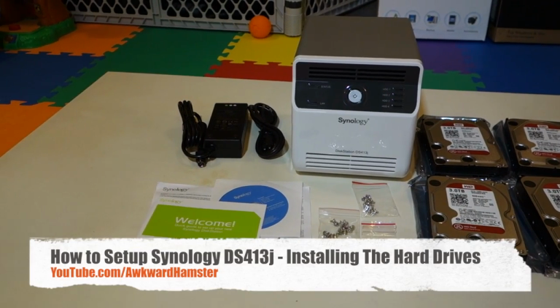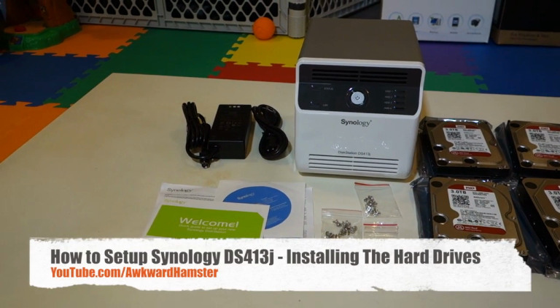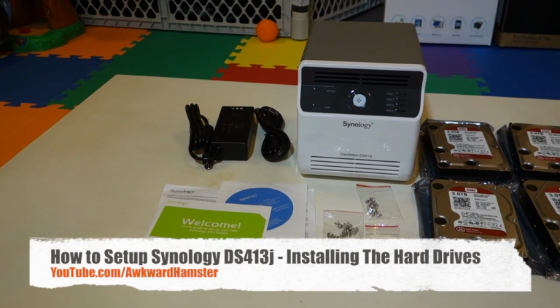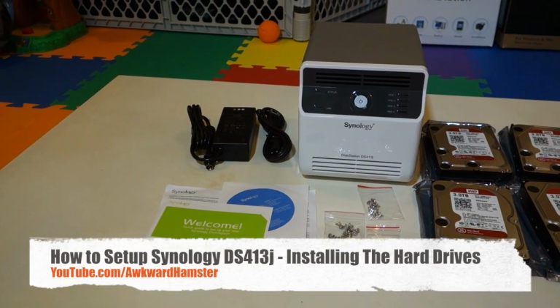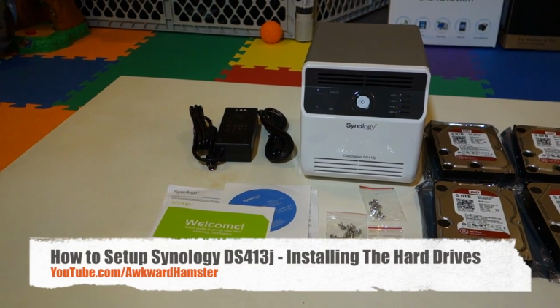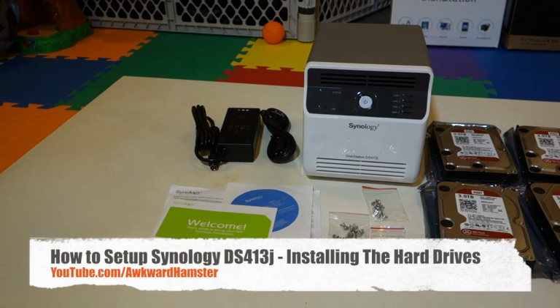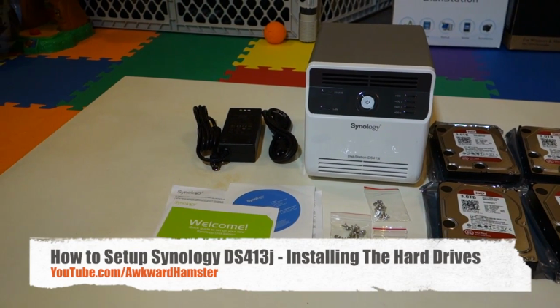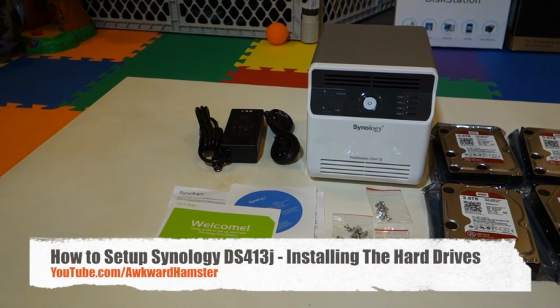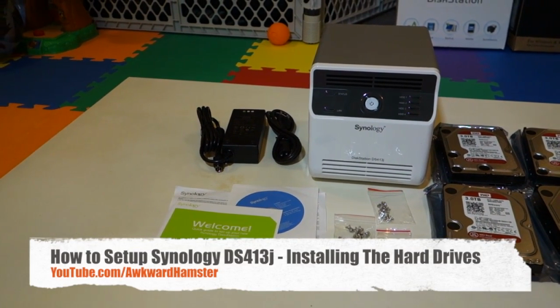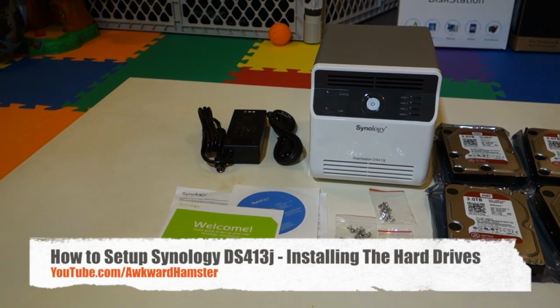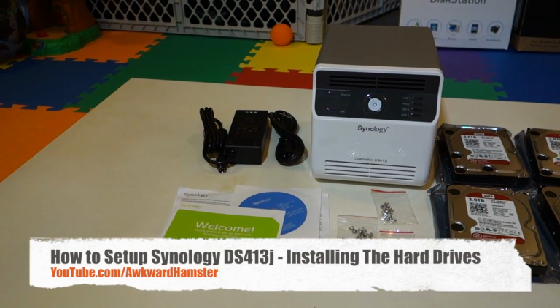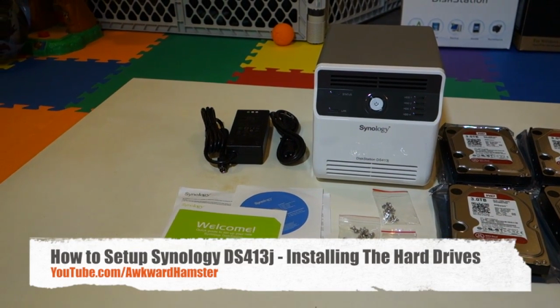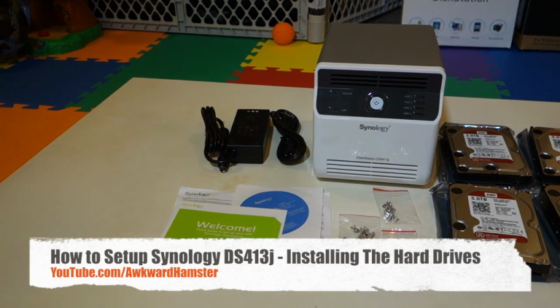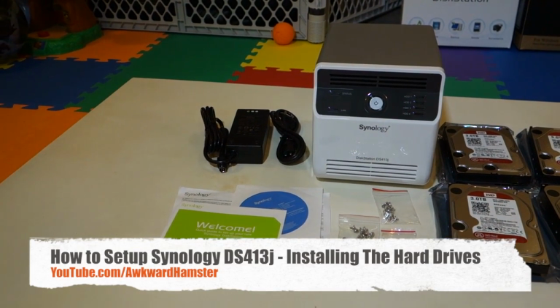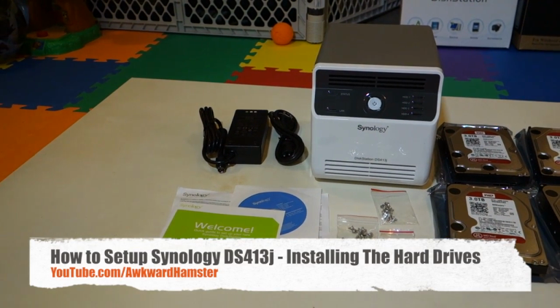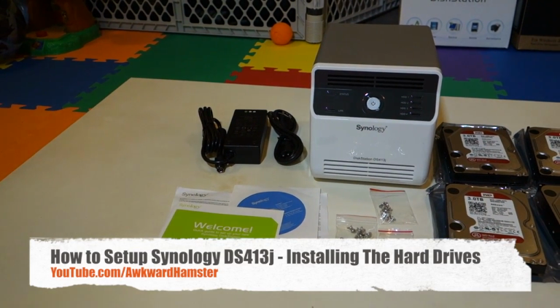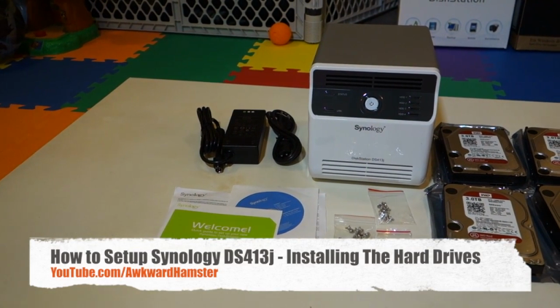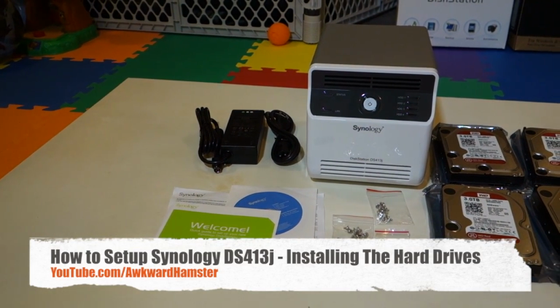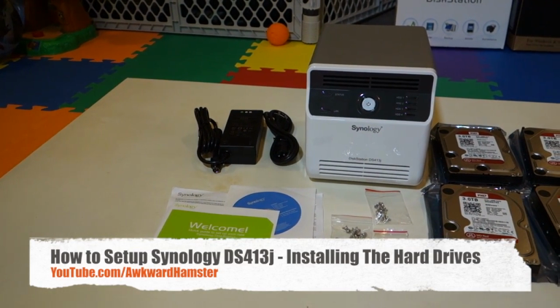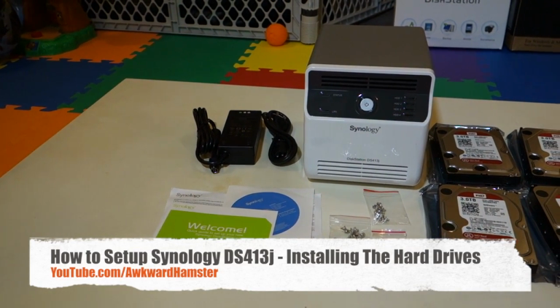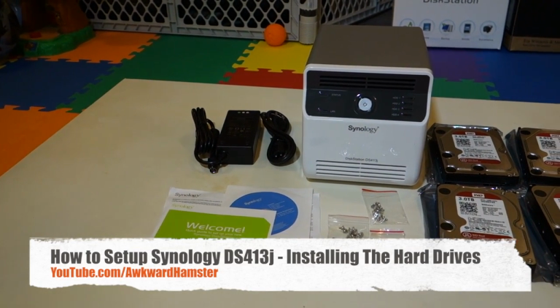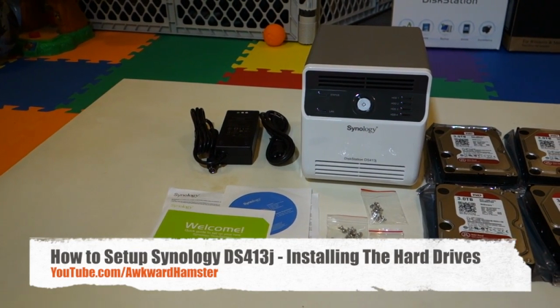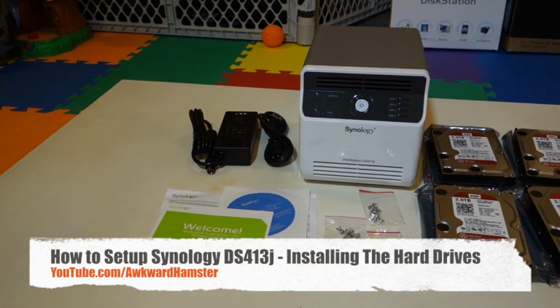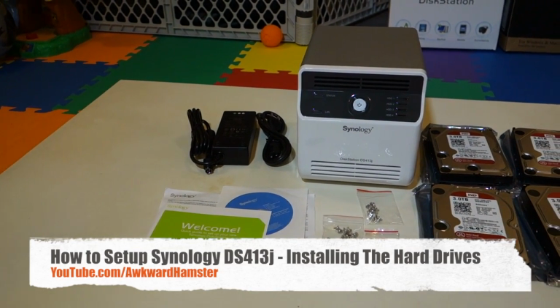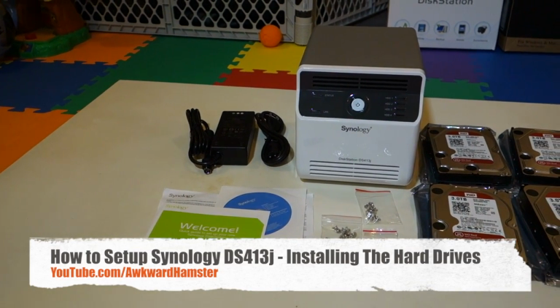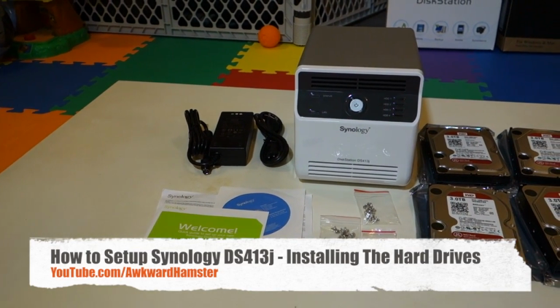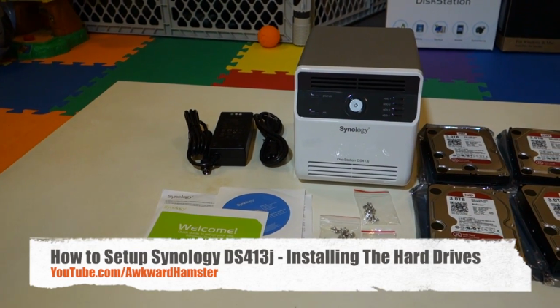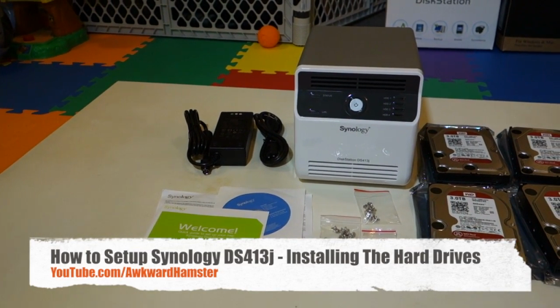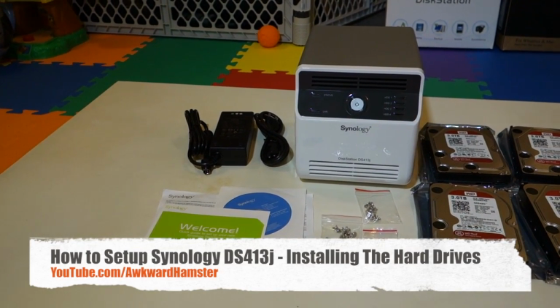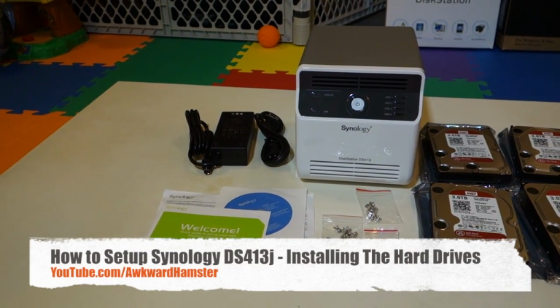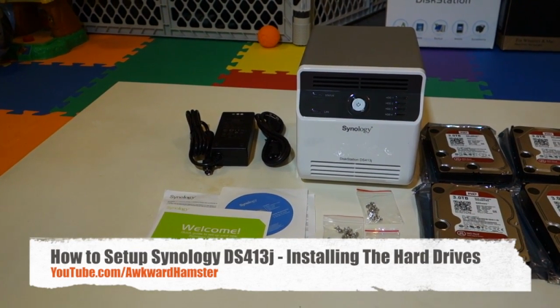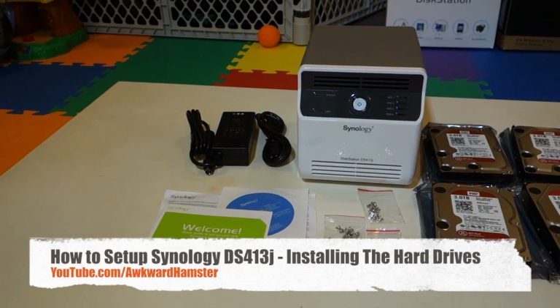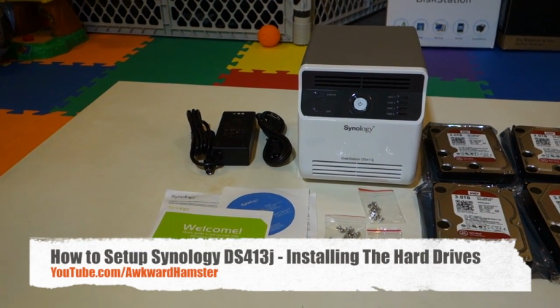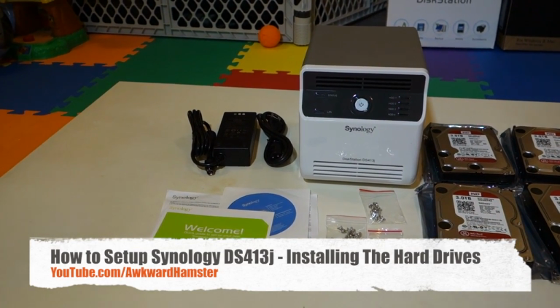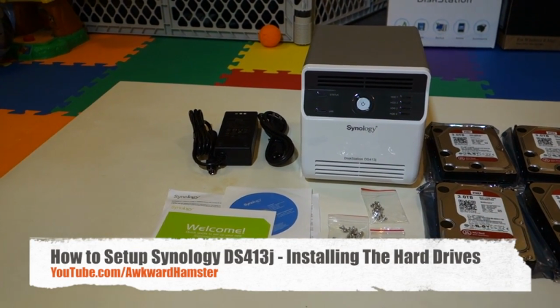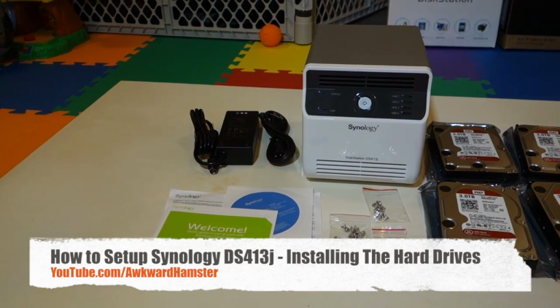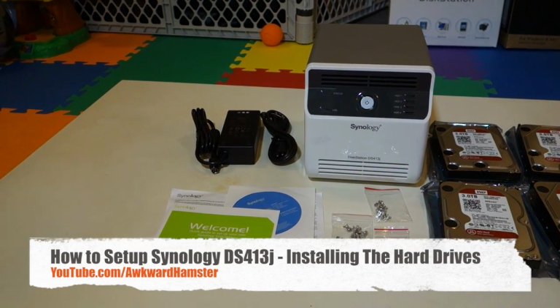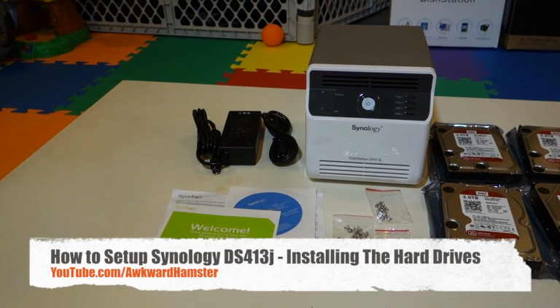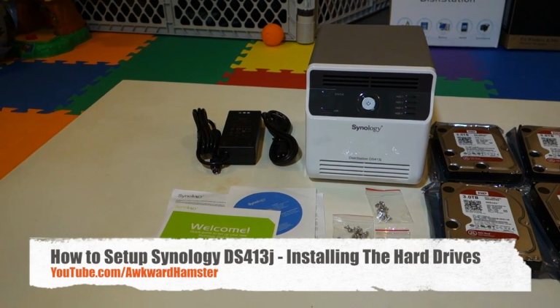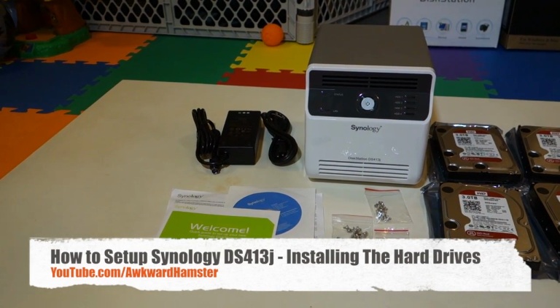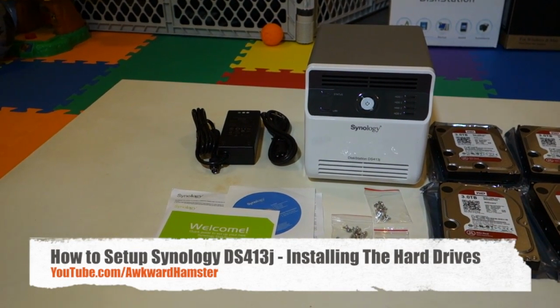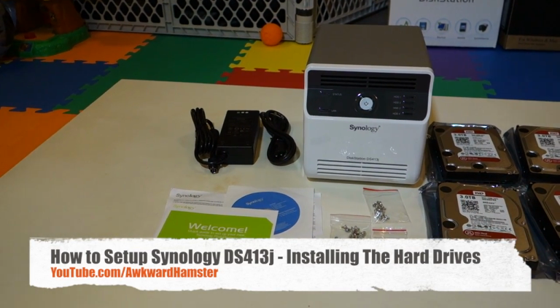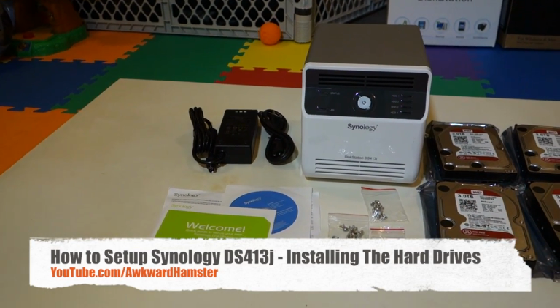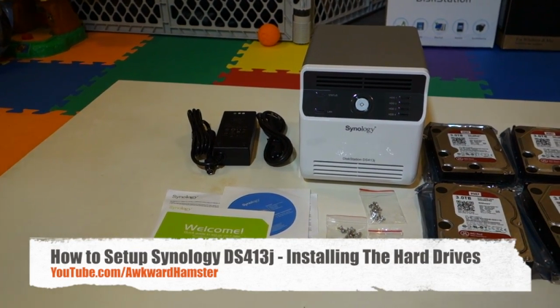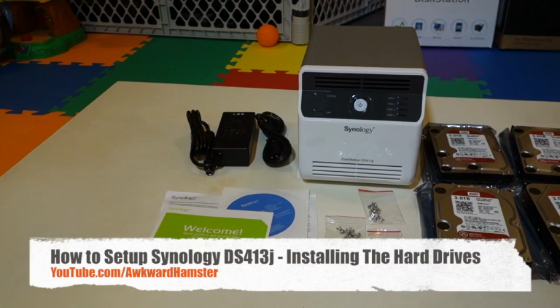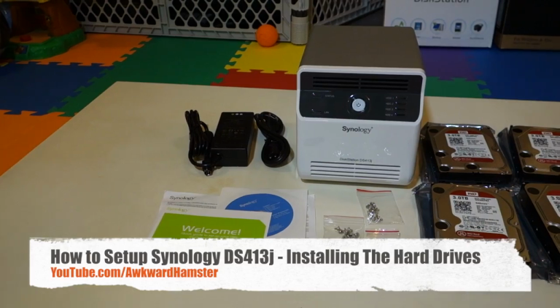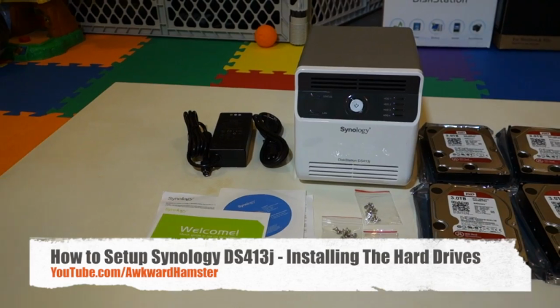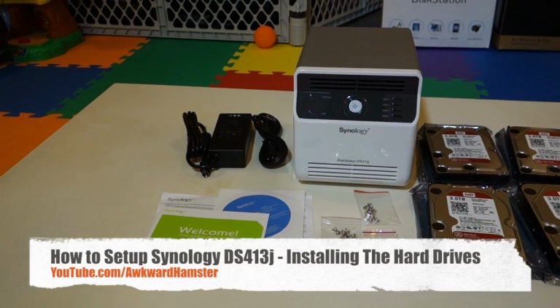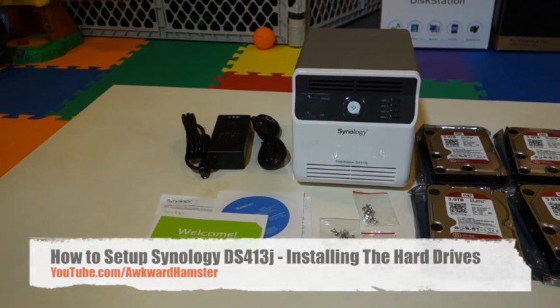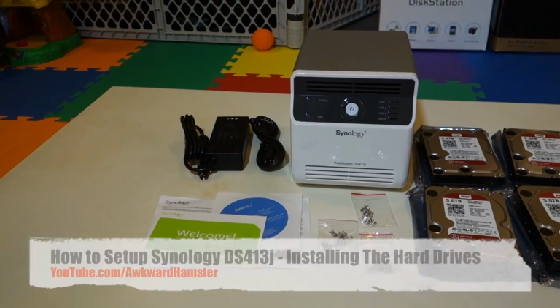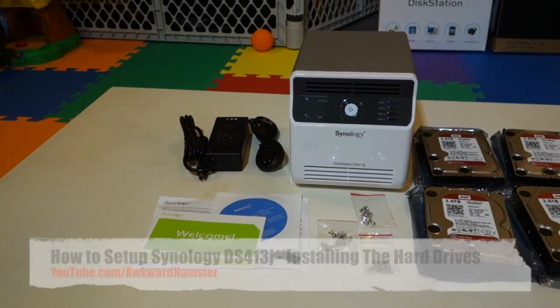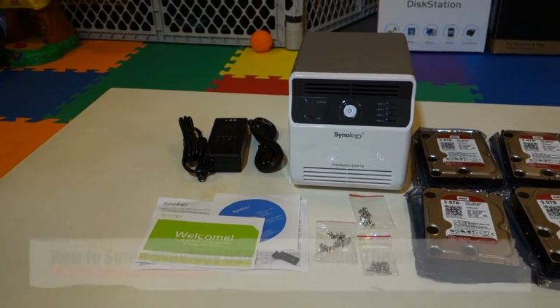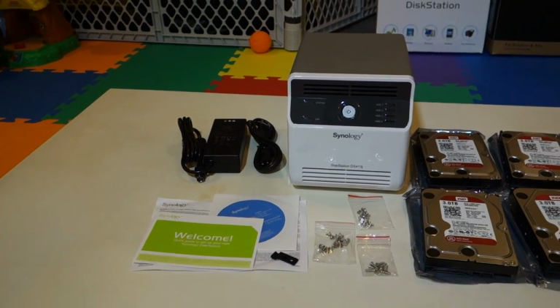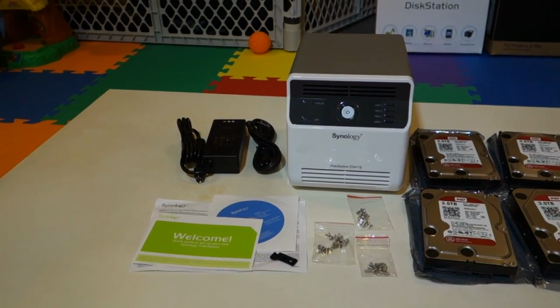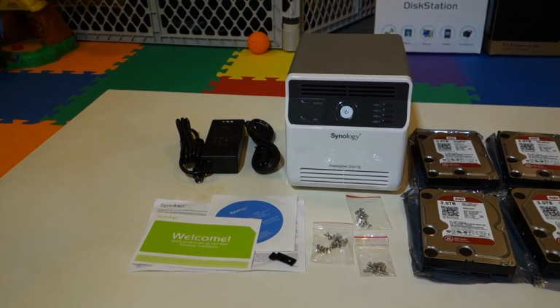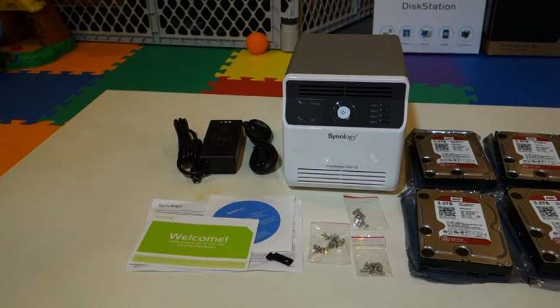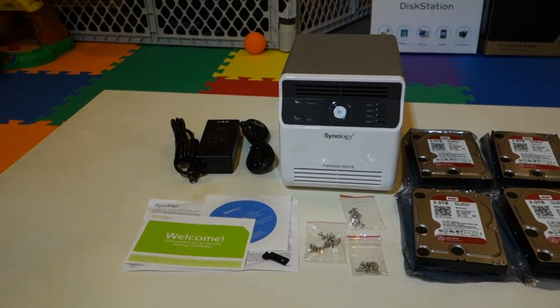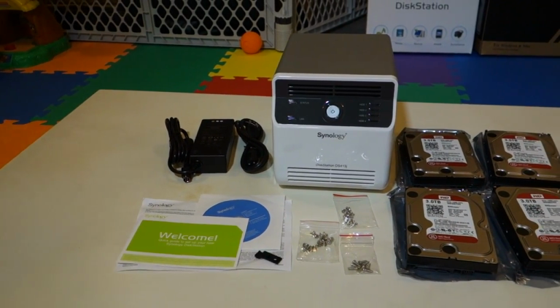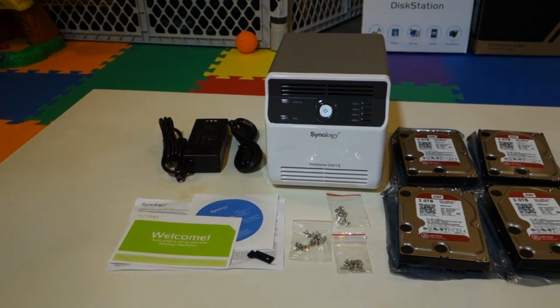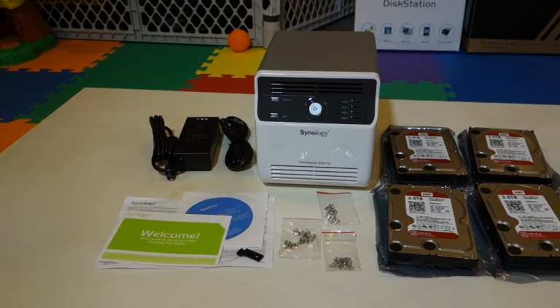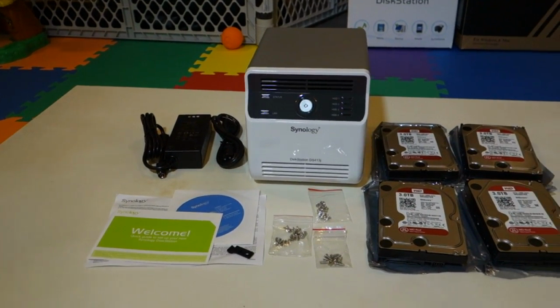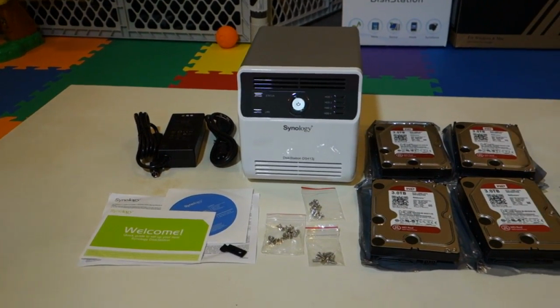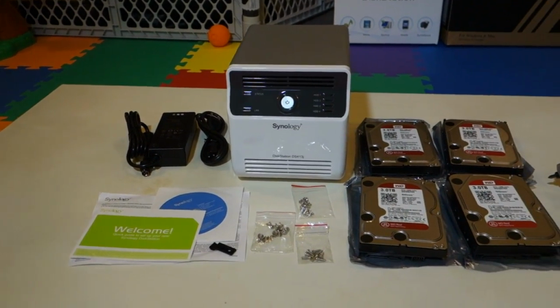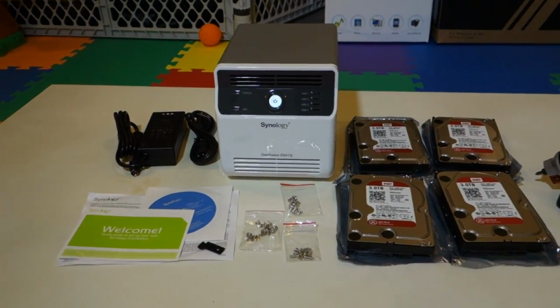Hi, welcome to Walker Hamster. Today I'm going to demonstrate how to set up a Synology disk station. This model here is the DS413J.